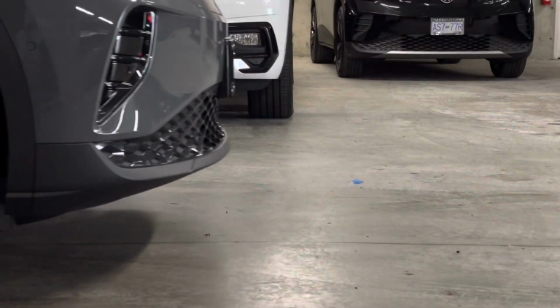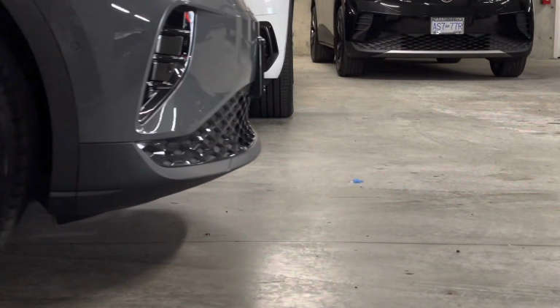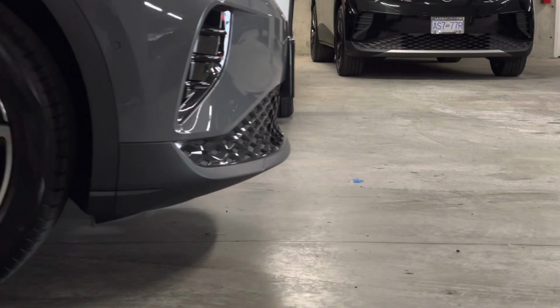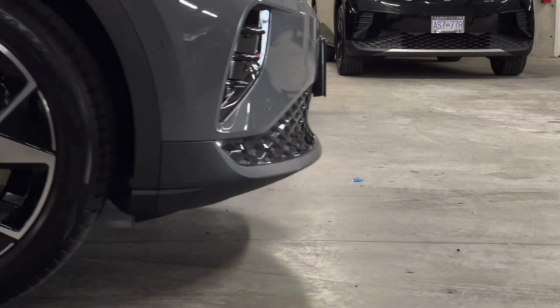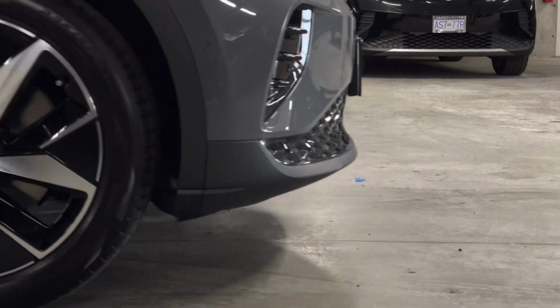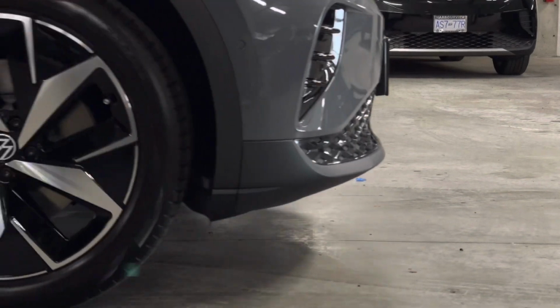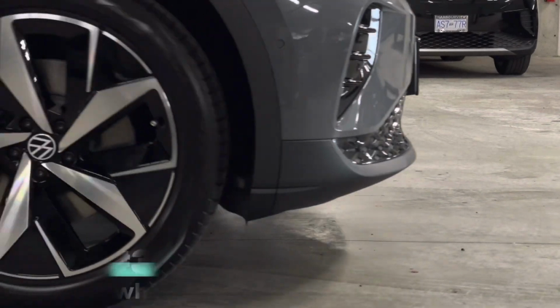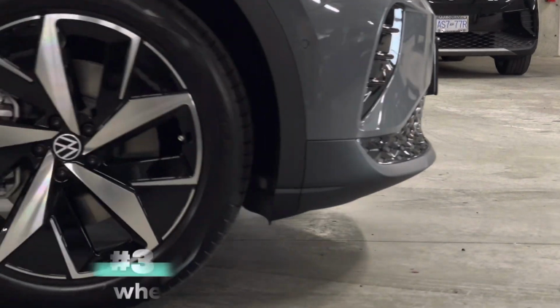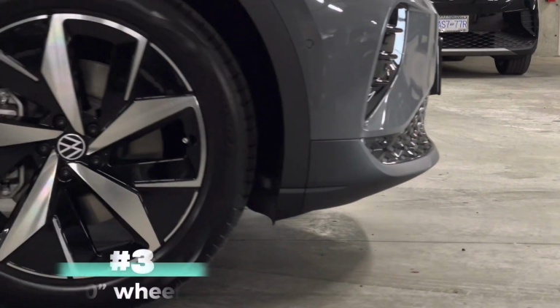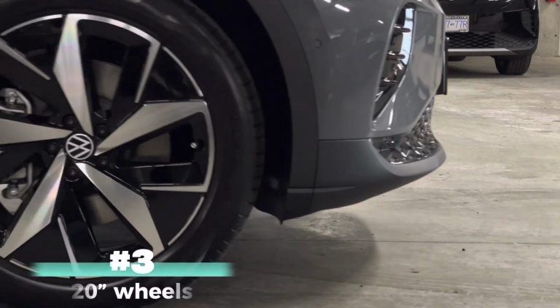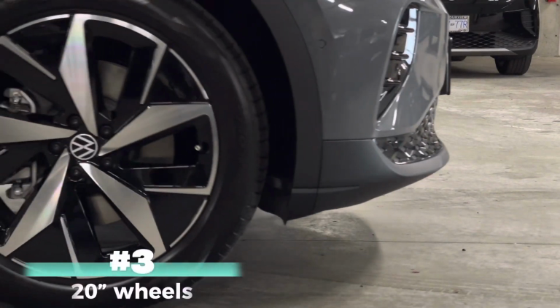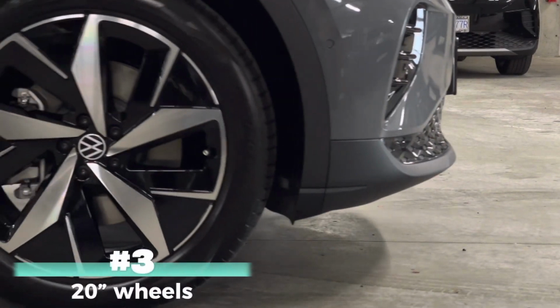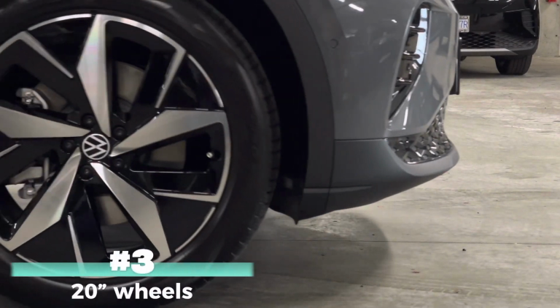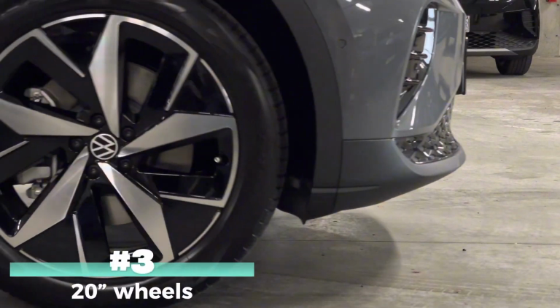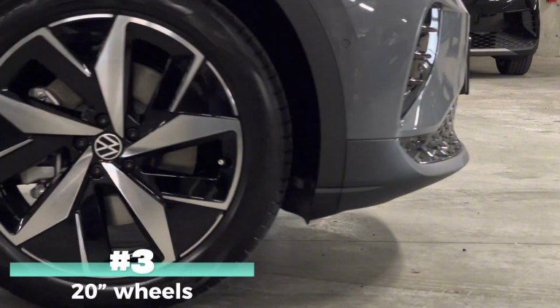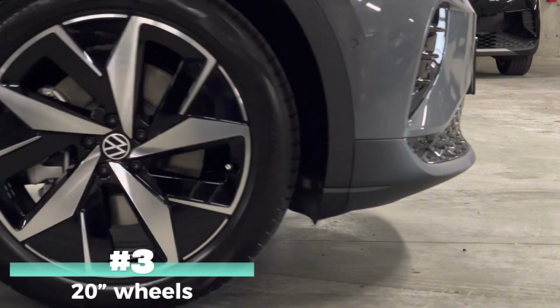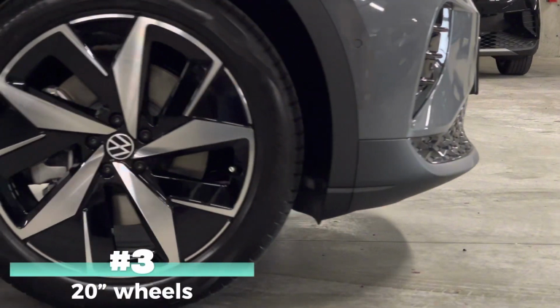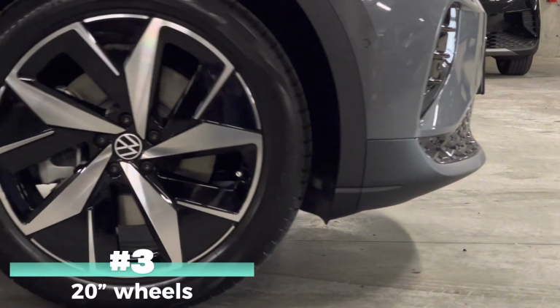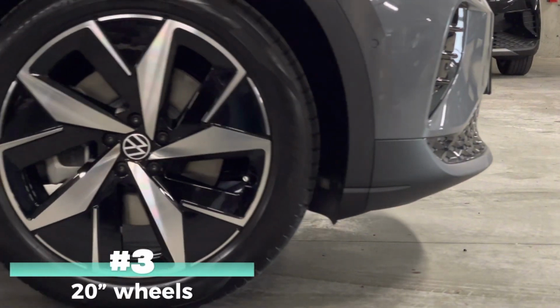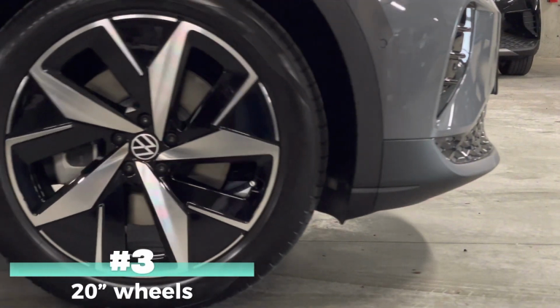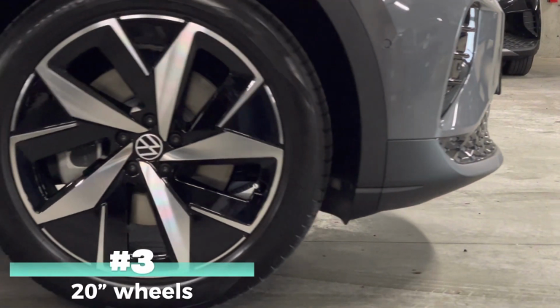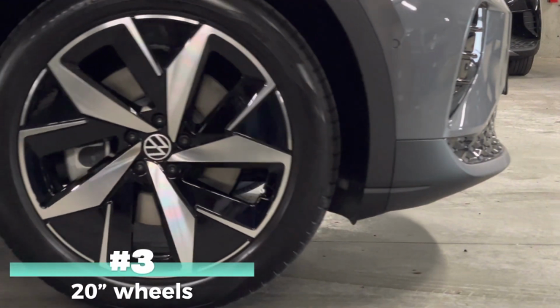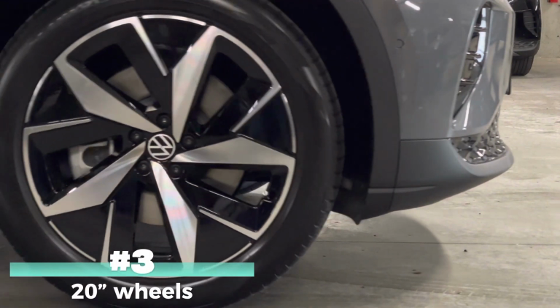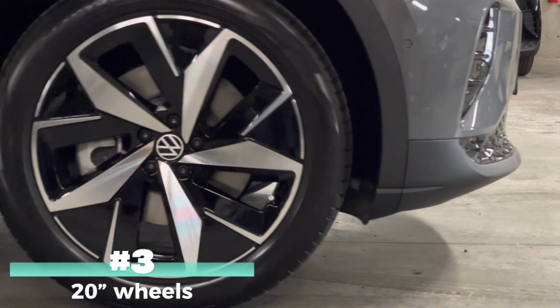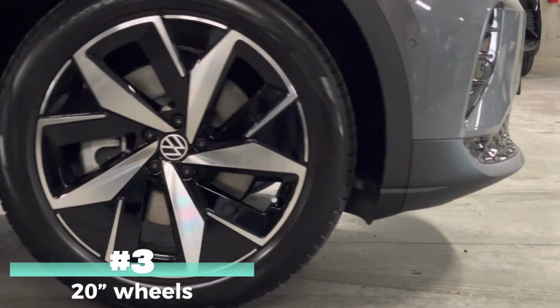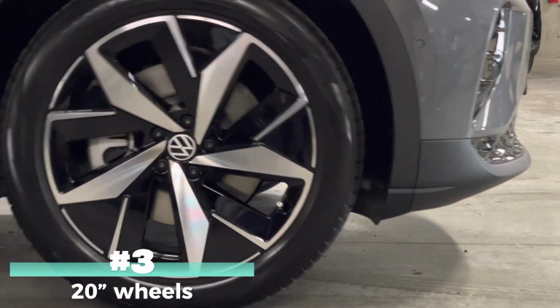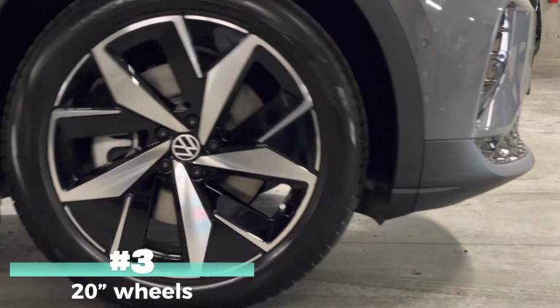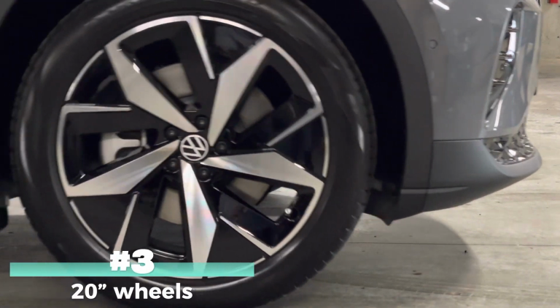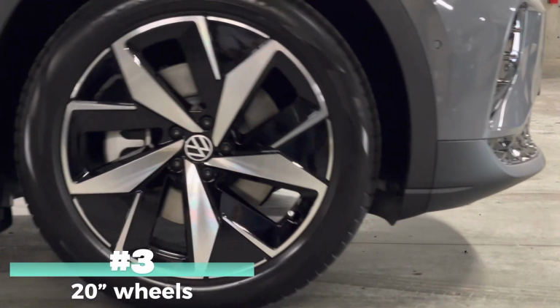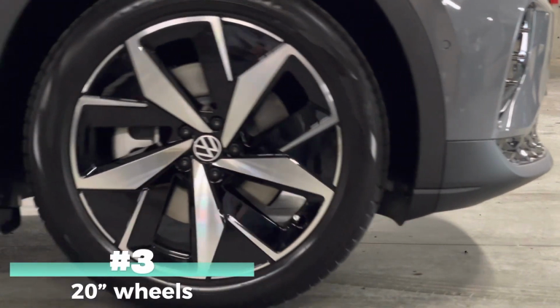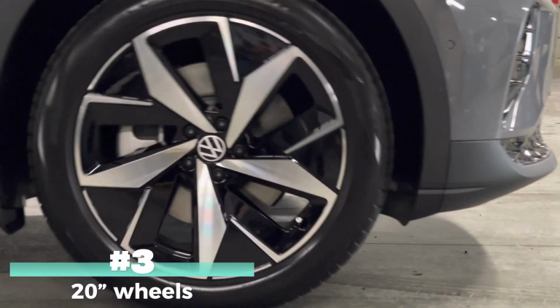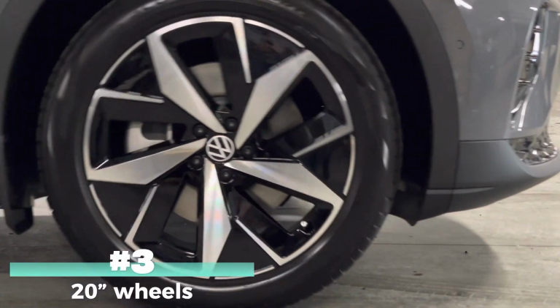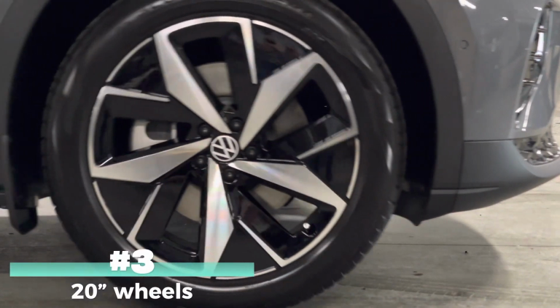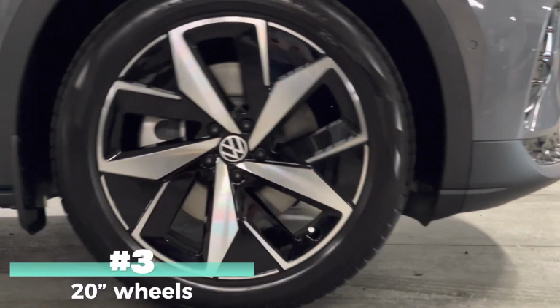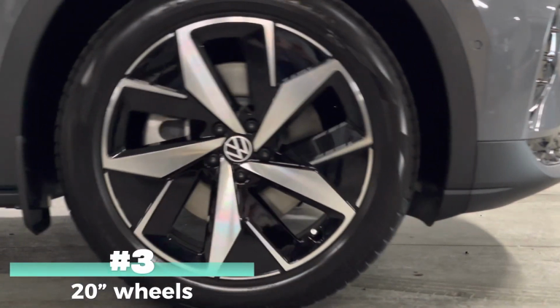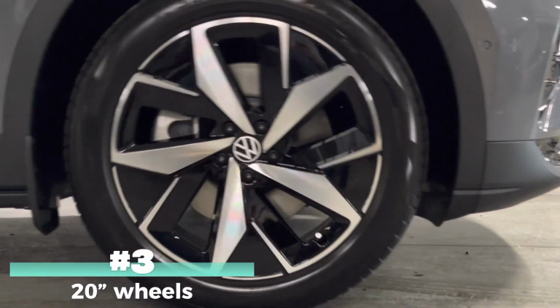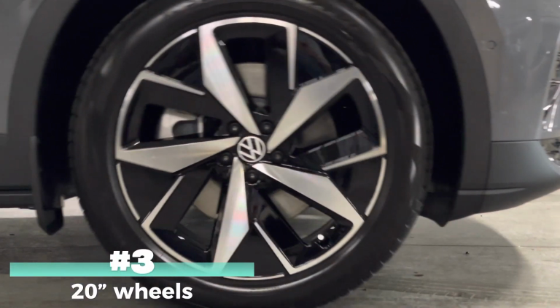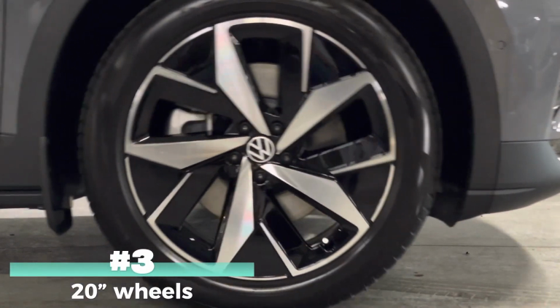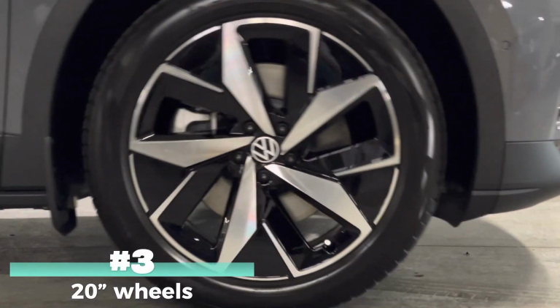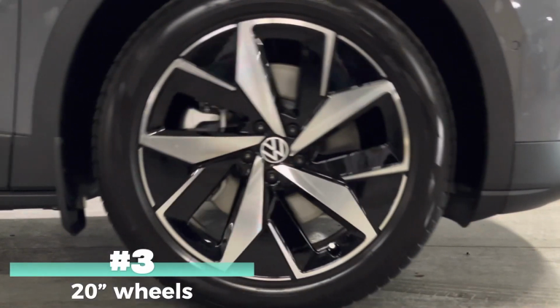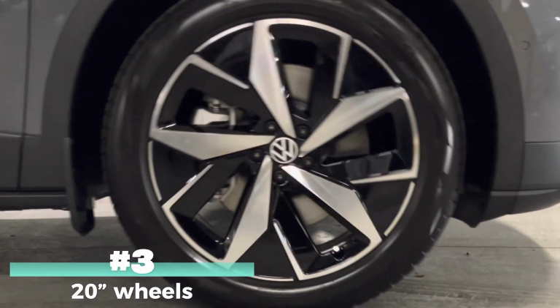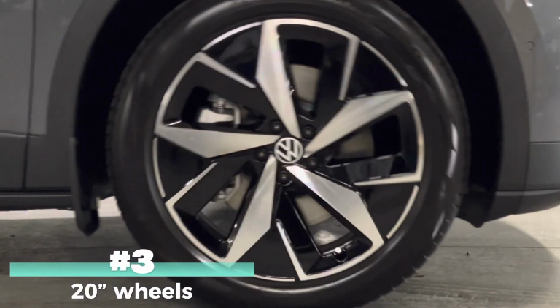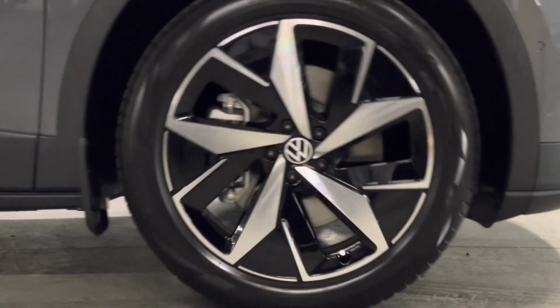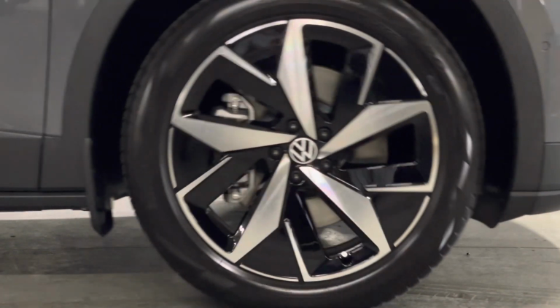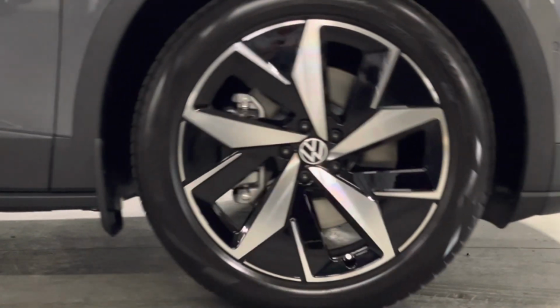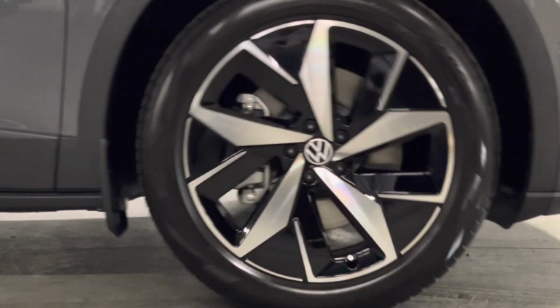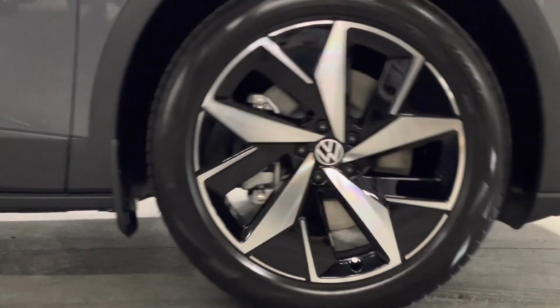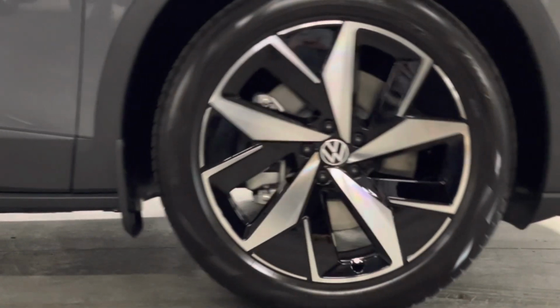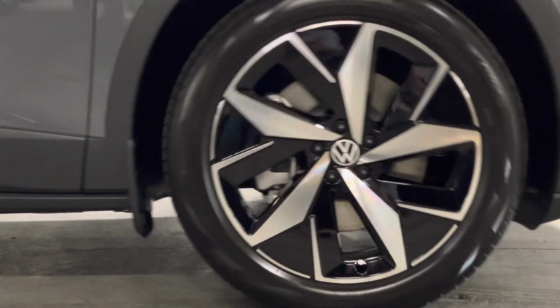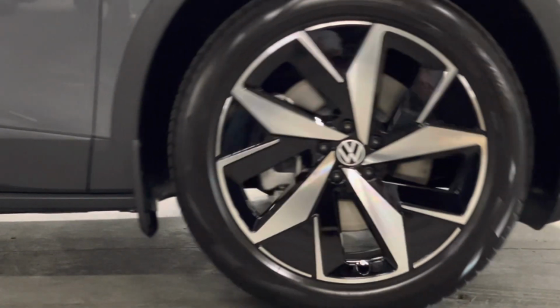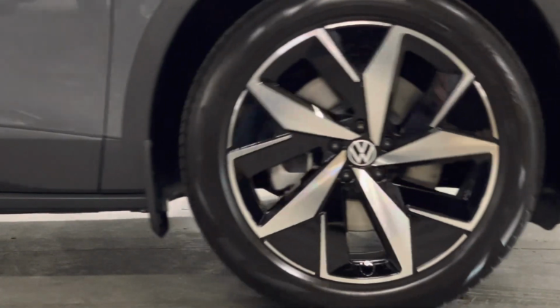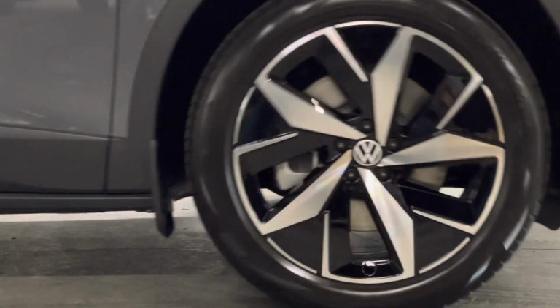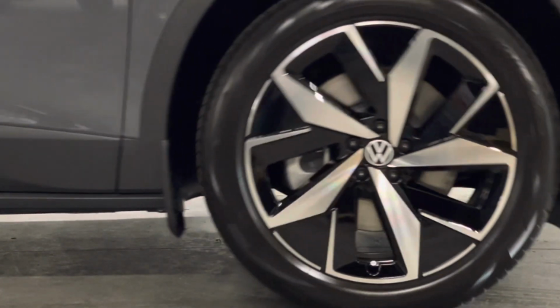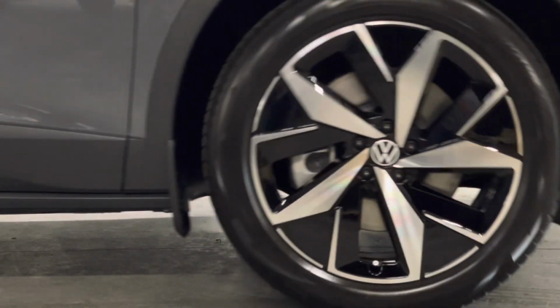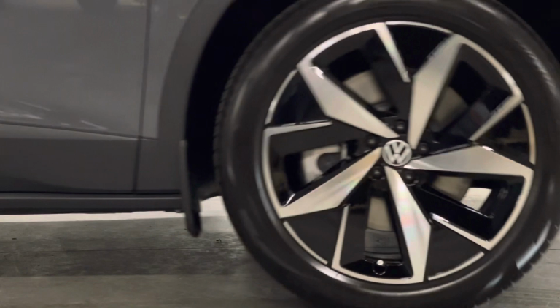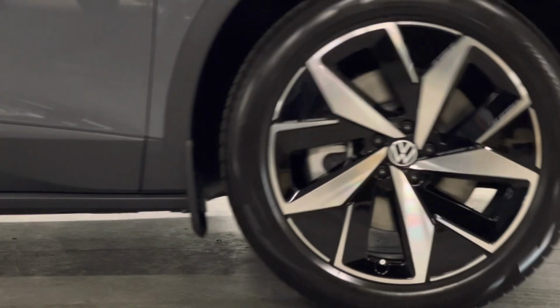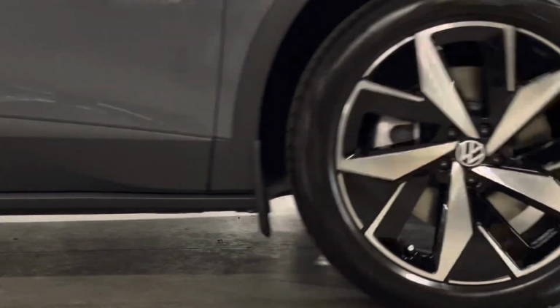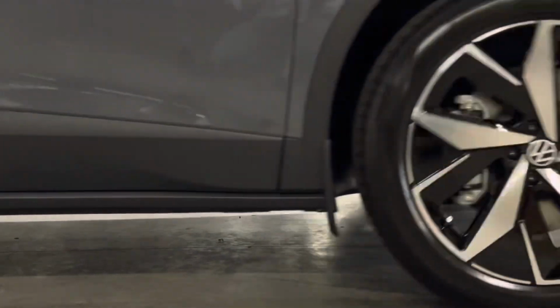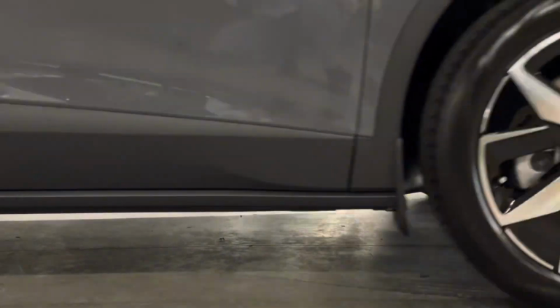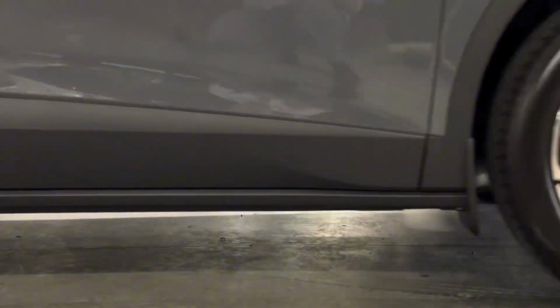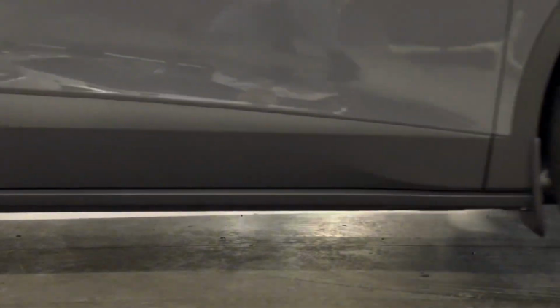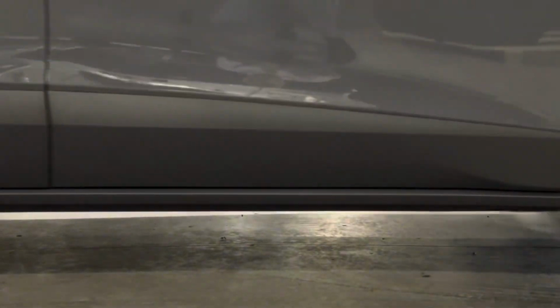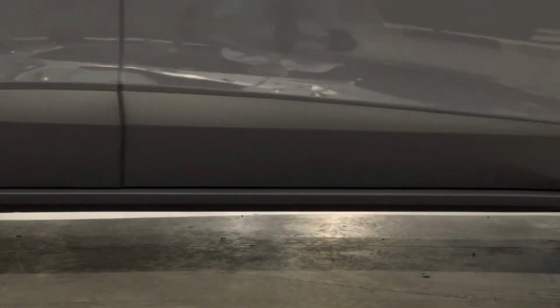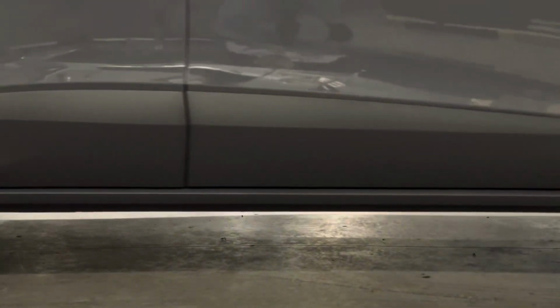Number three, the VW has an optional 20-inch rim package that looks amazing.